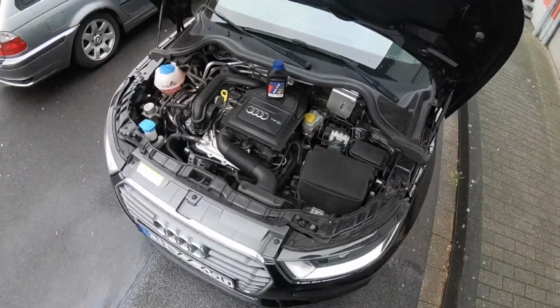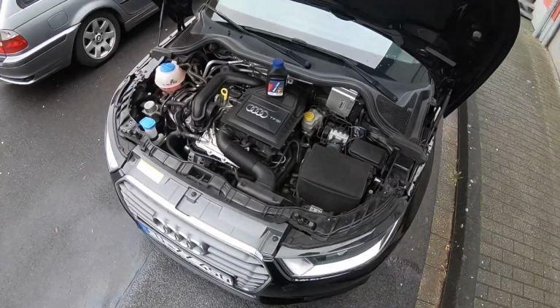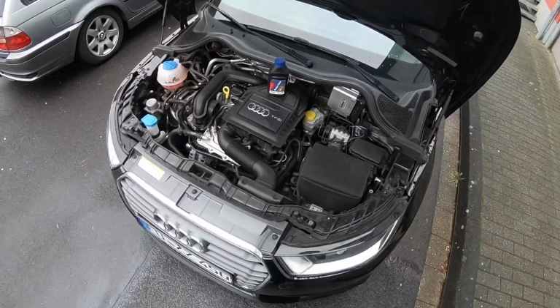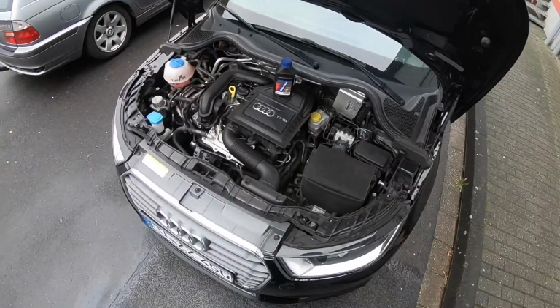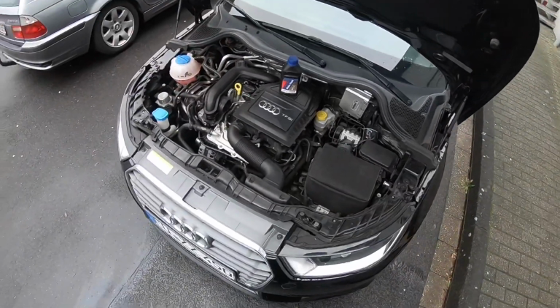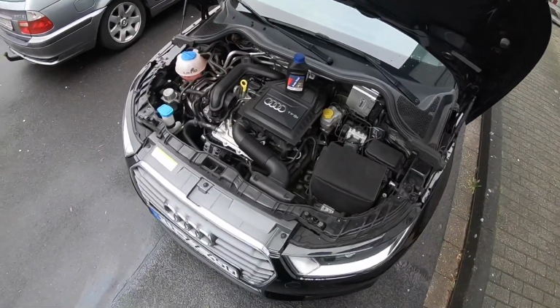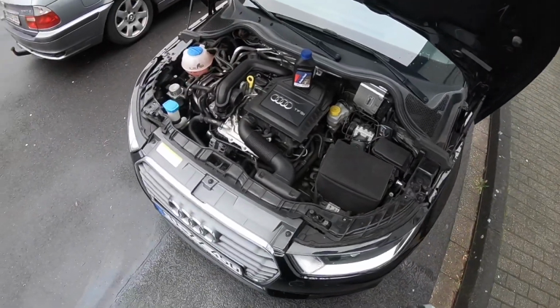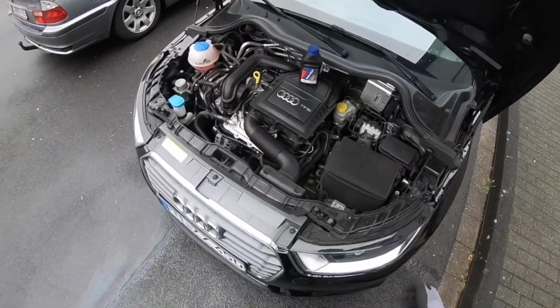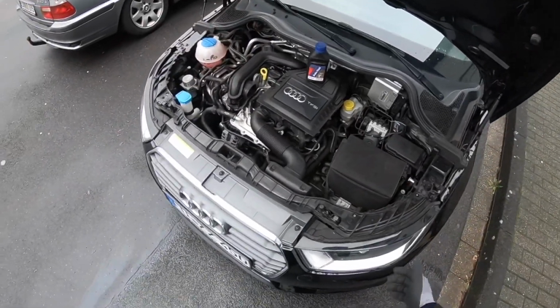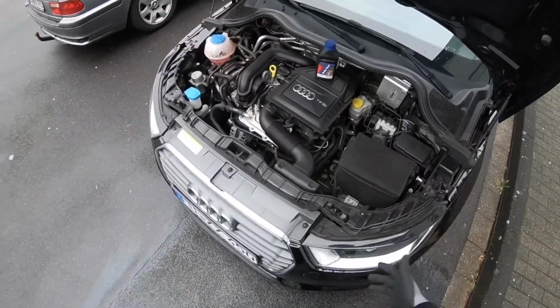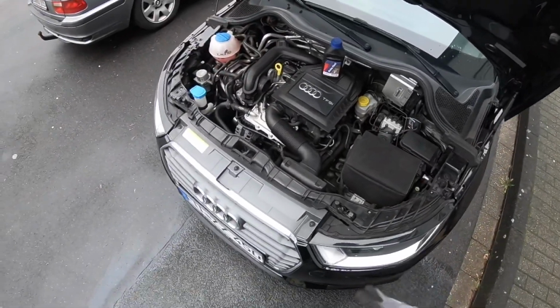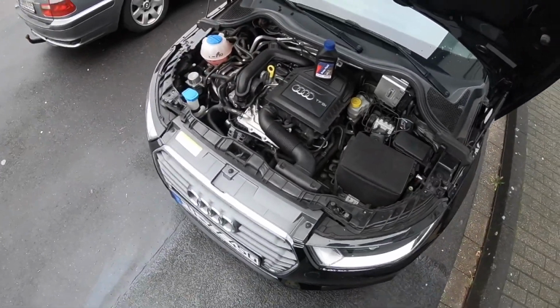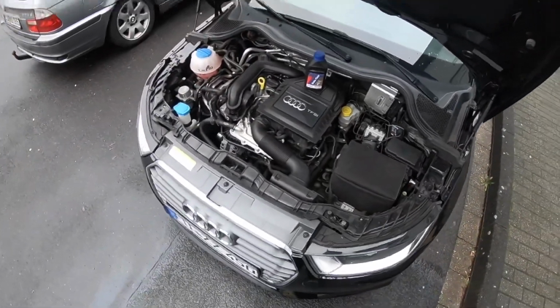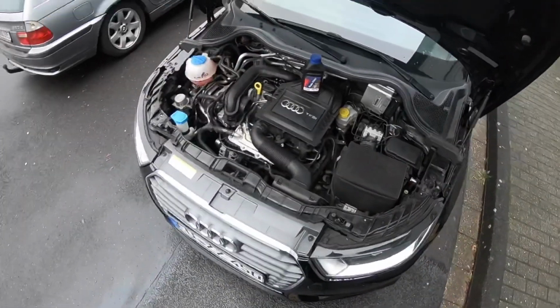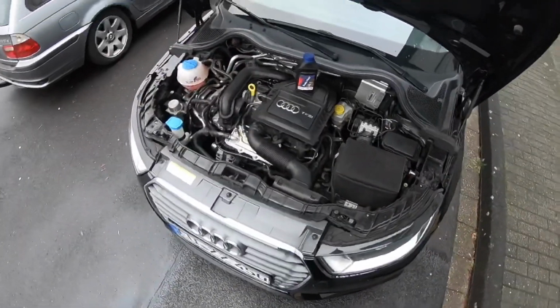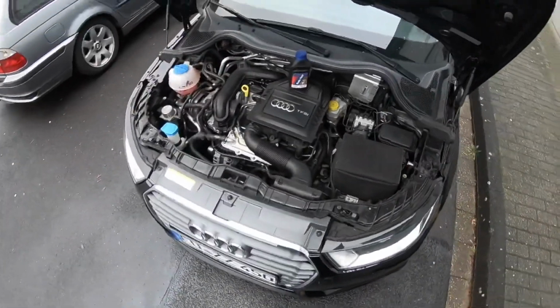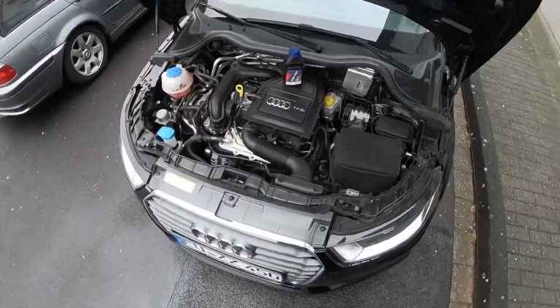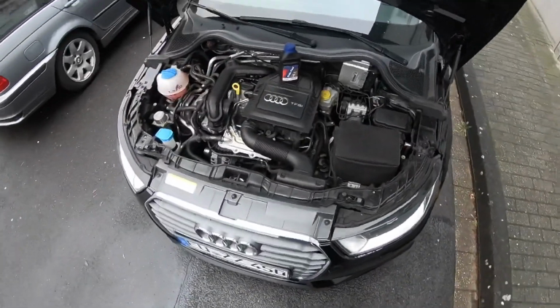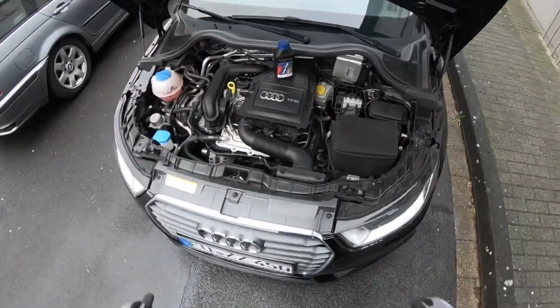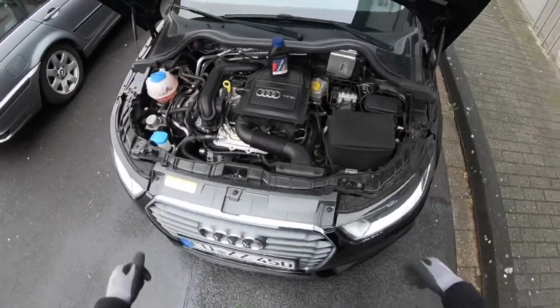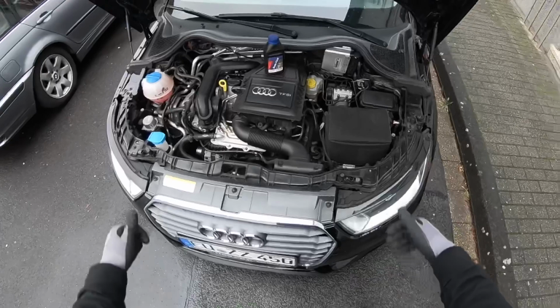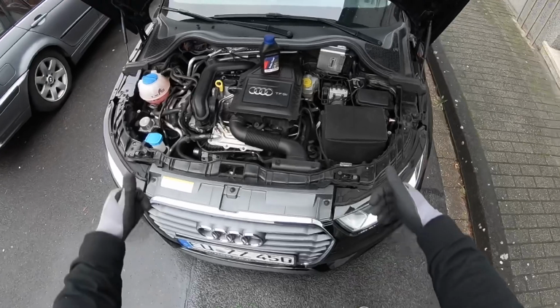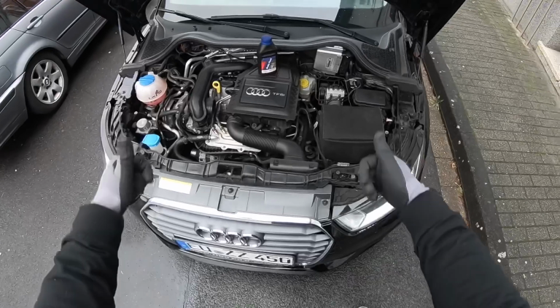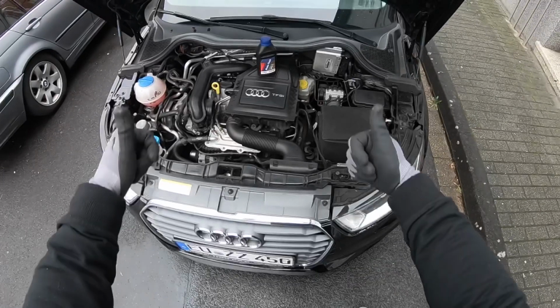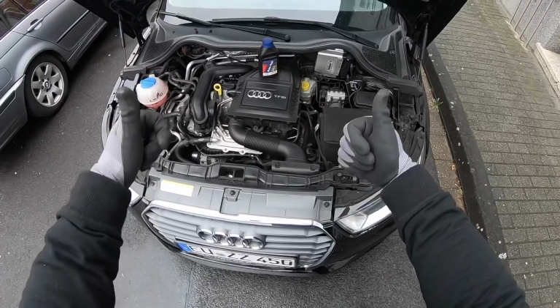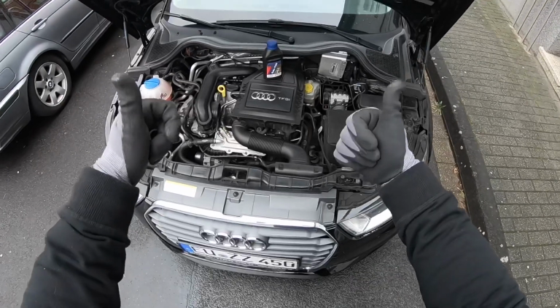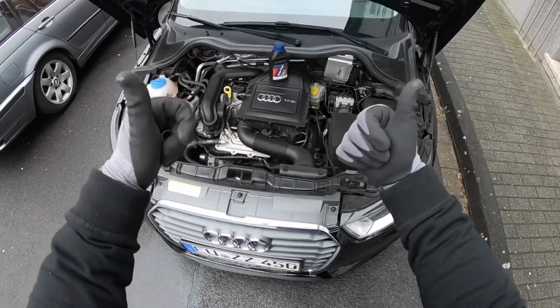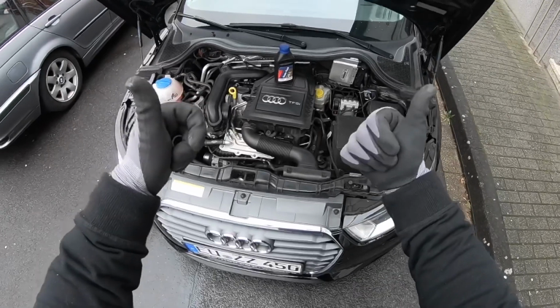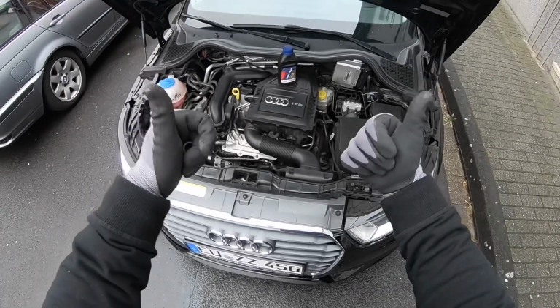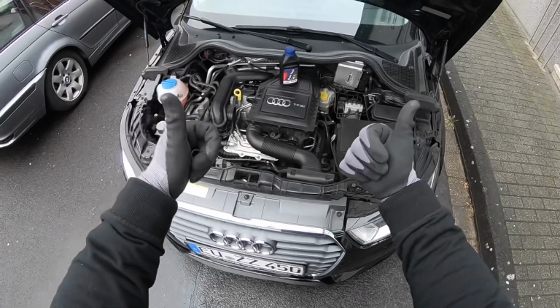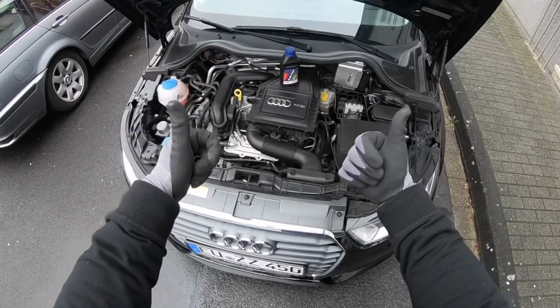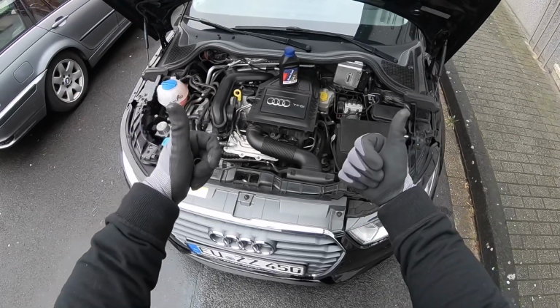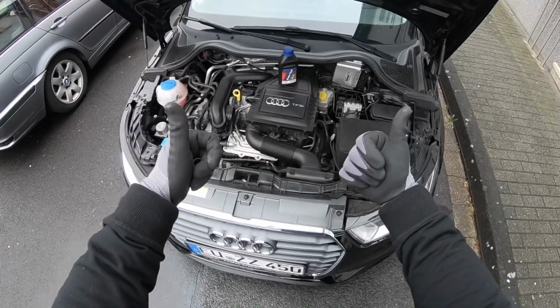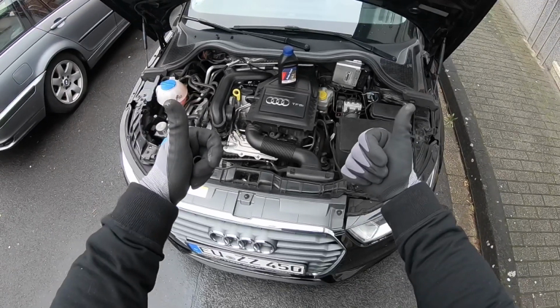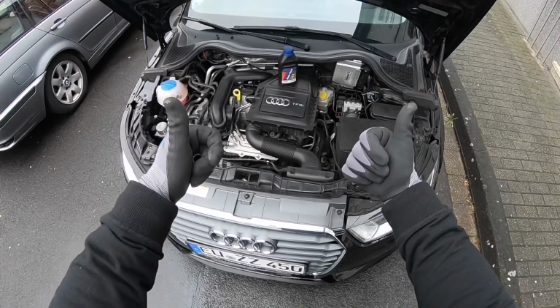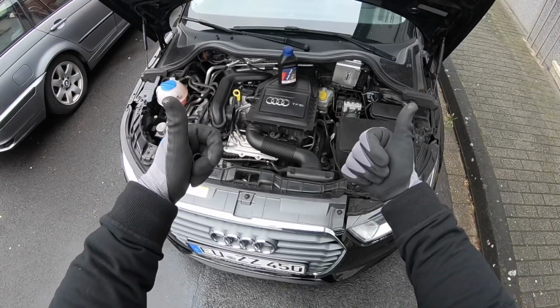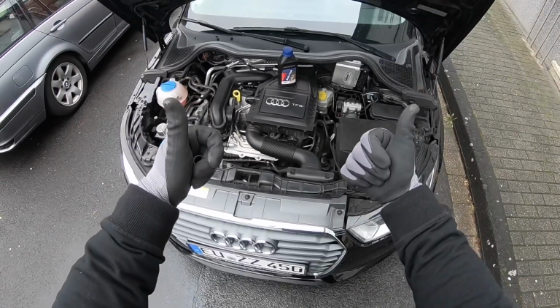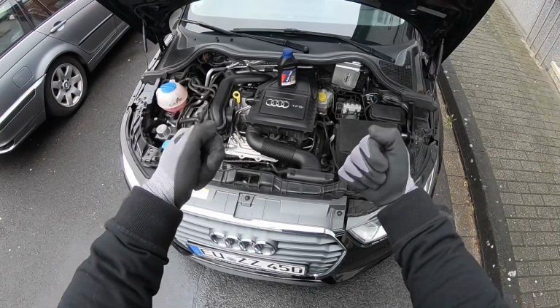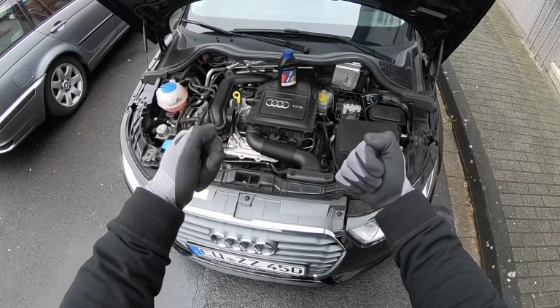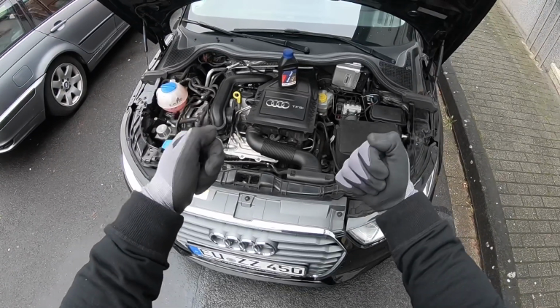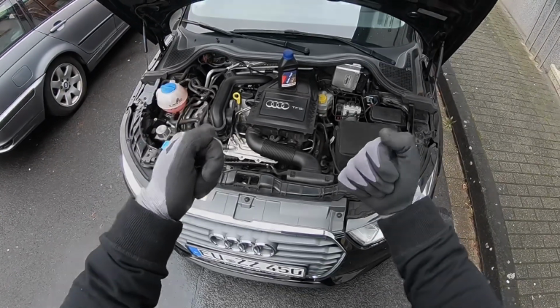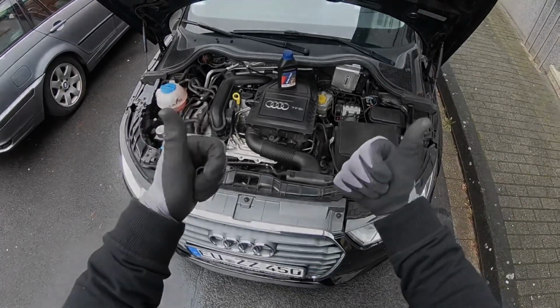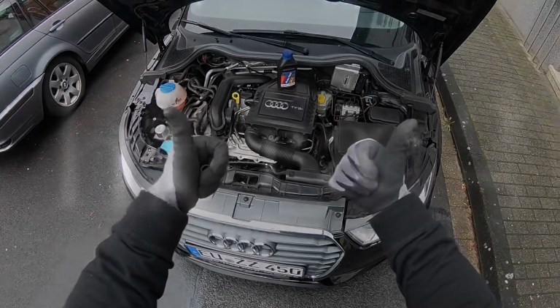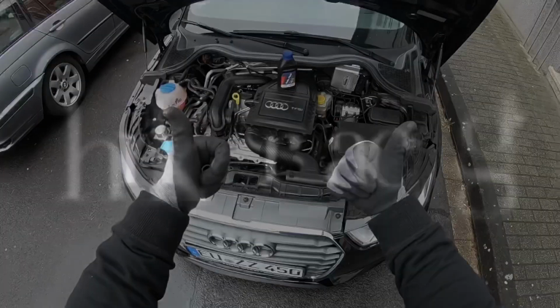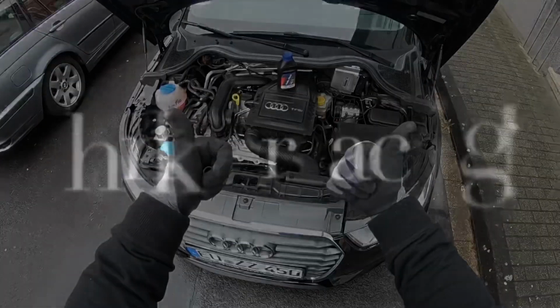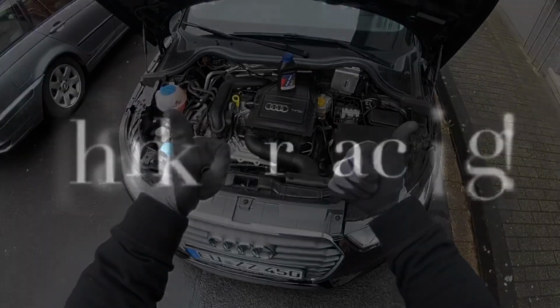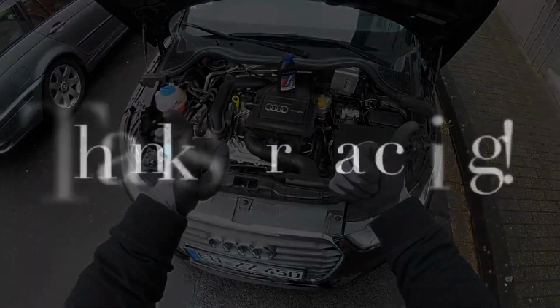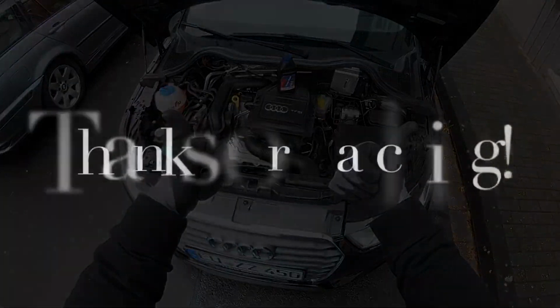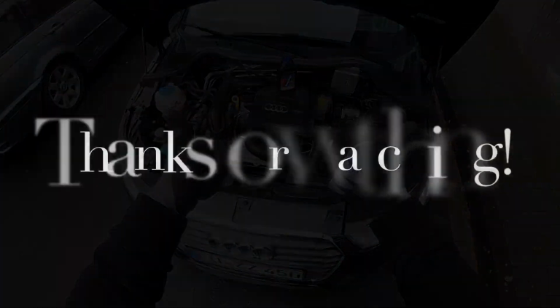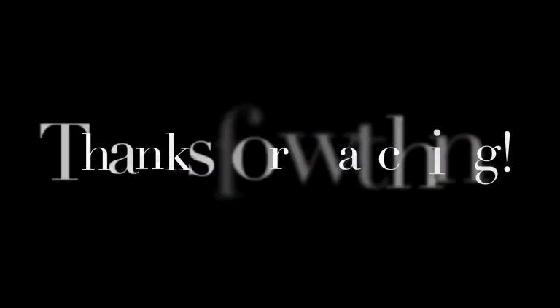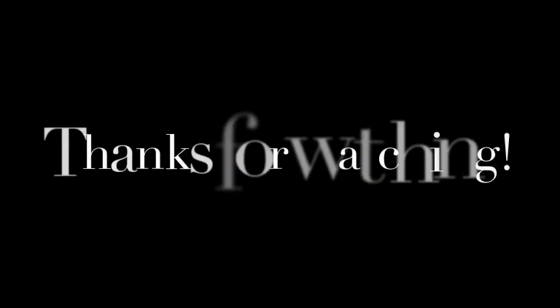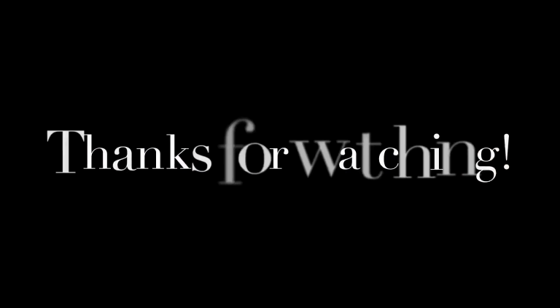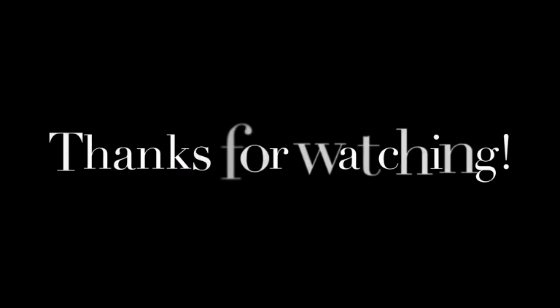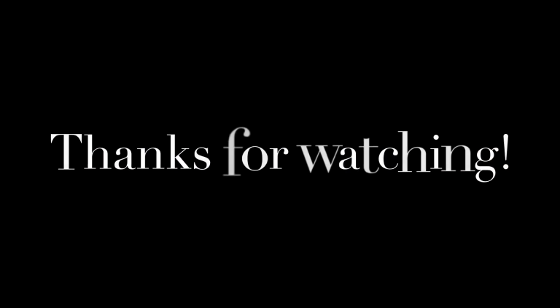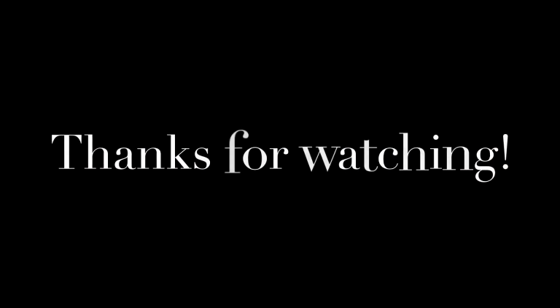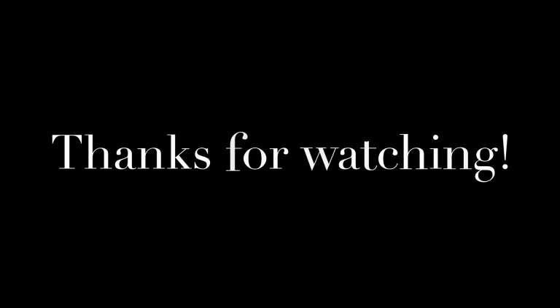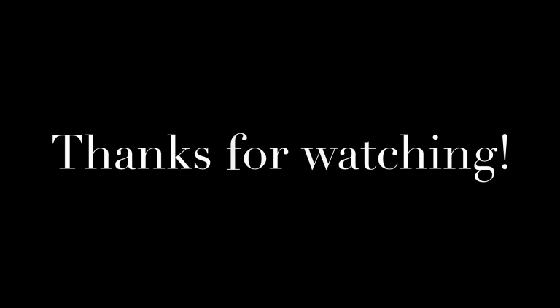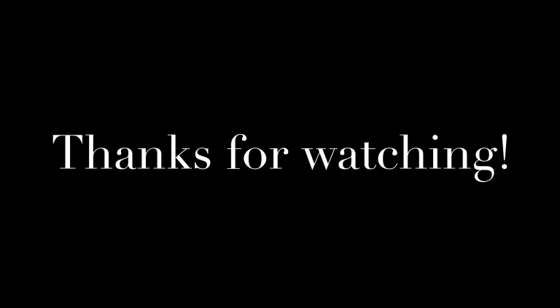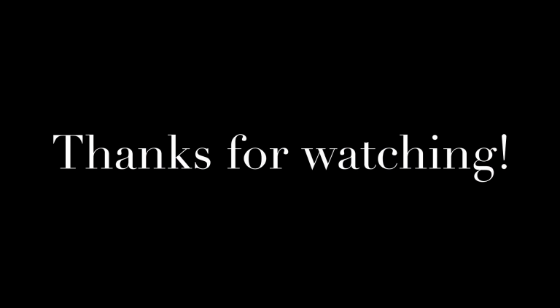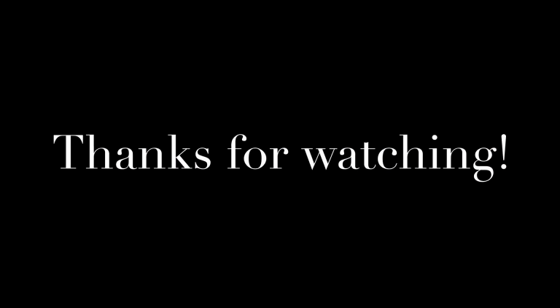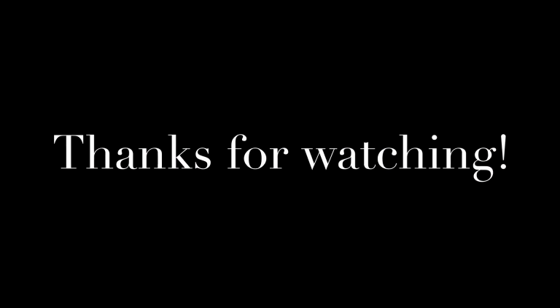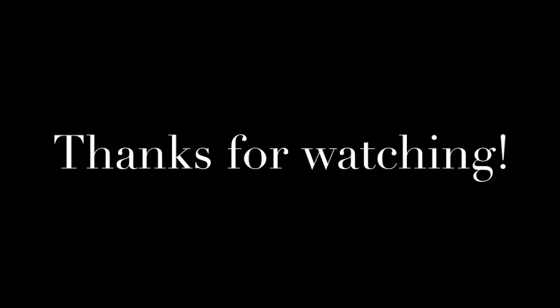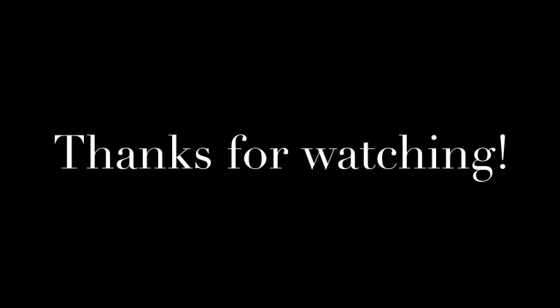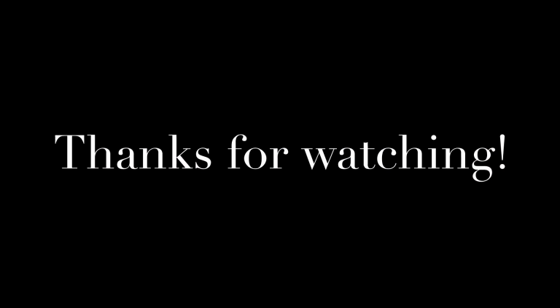Your brake fluid is all good. Thanks for watching, please subscribe, give a positive rating, and see you again next time soon.